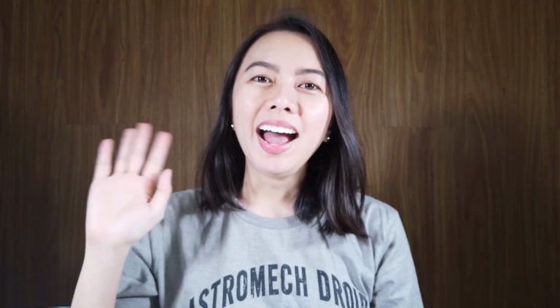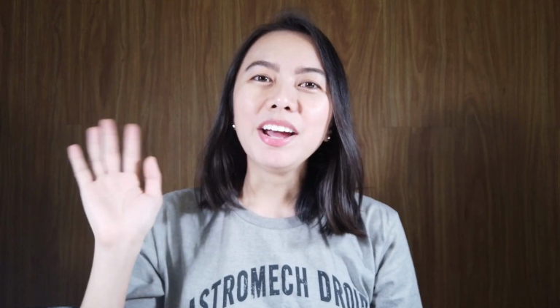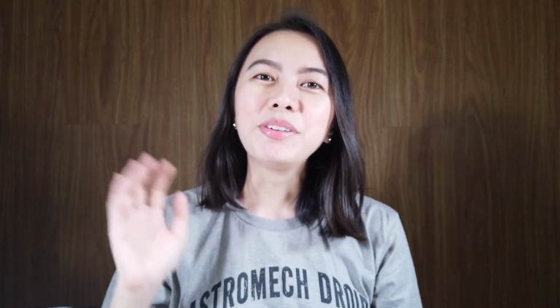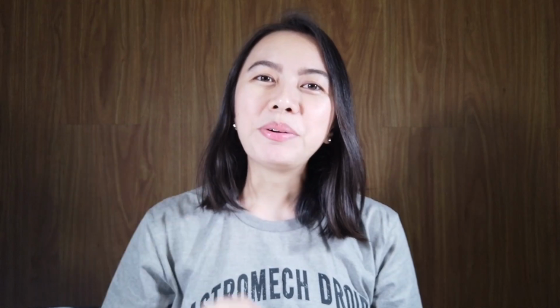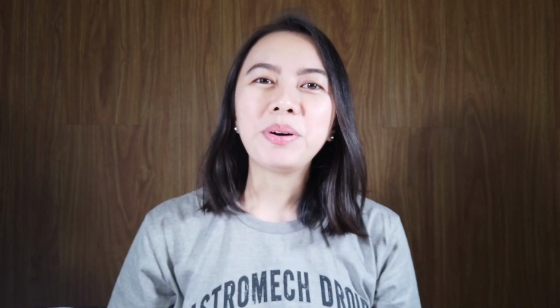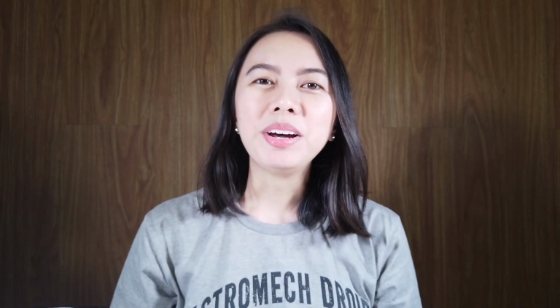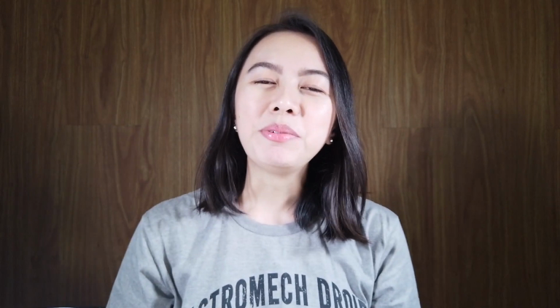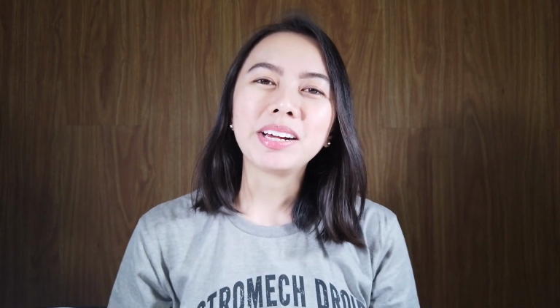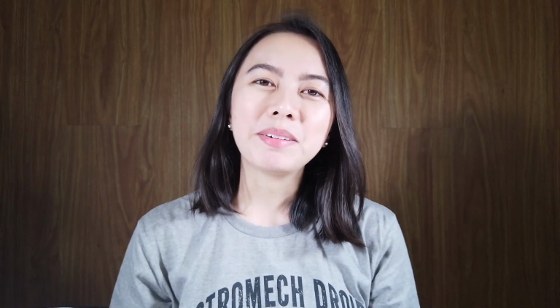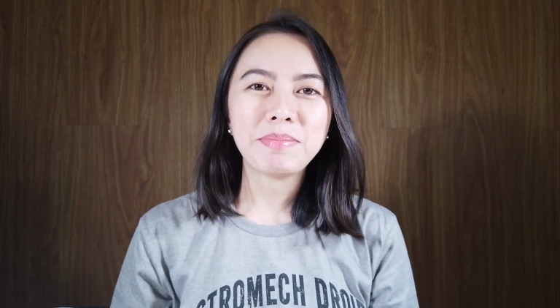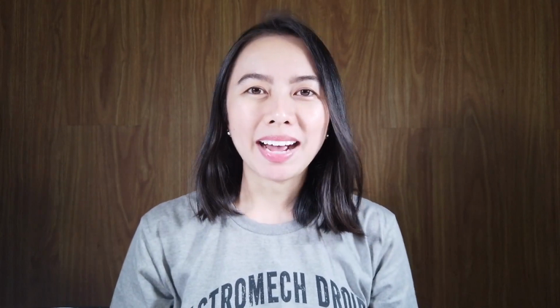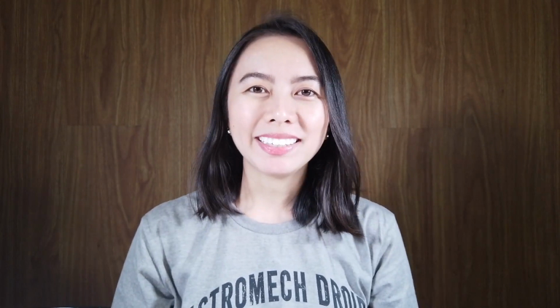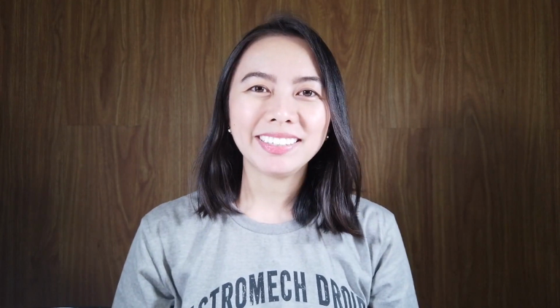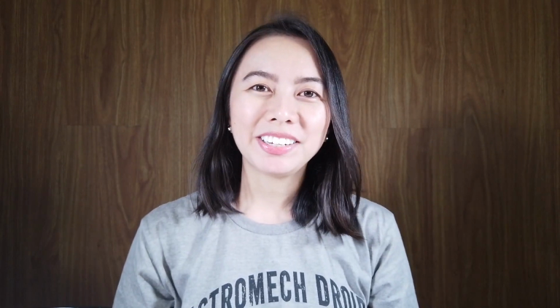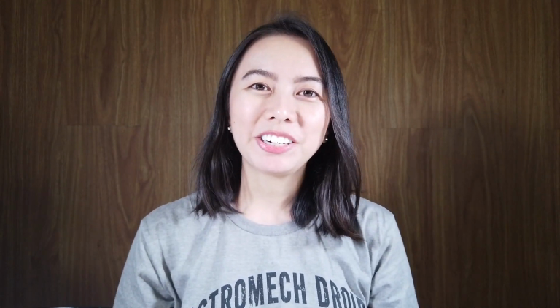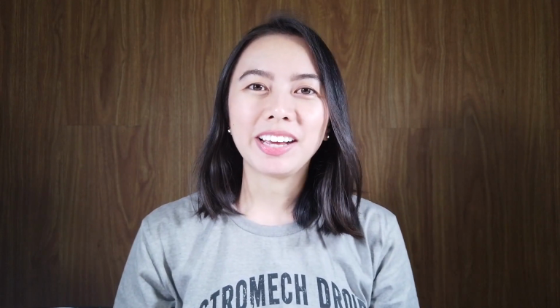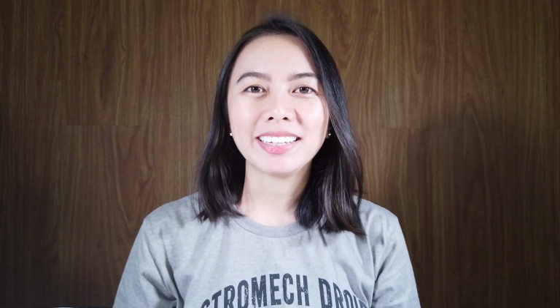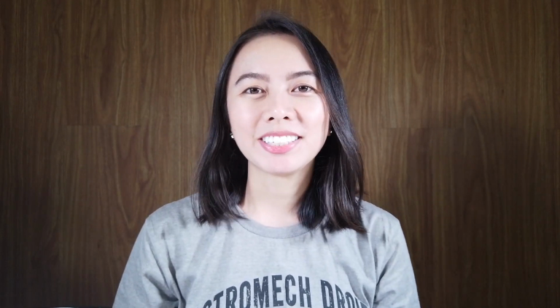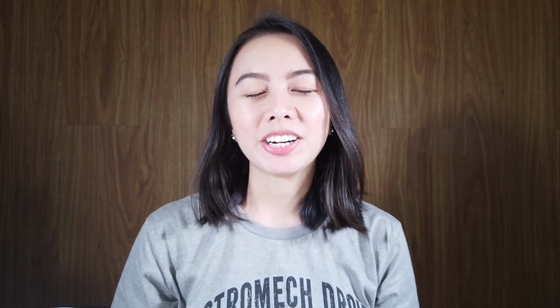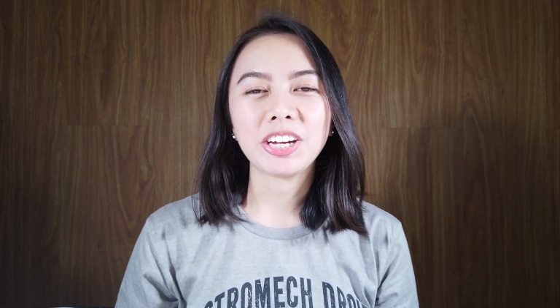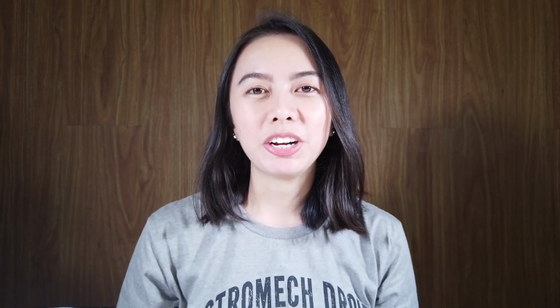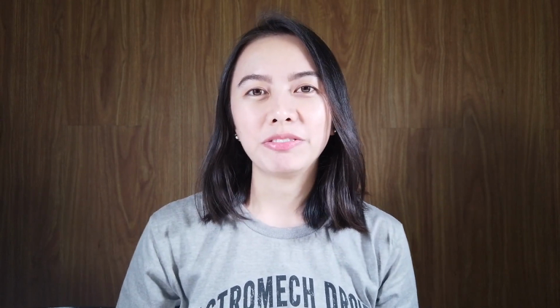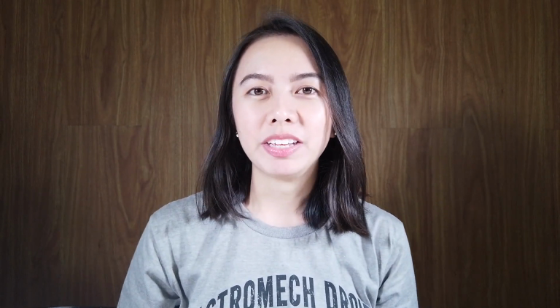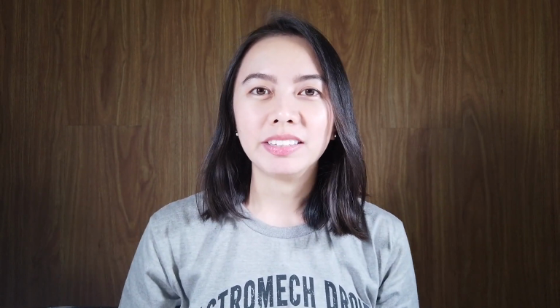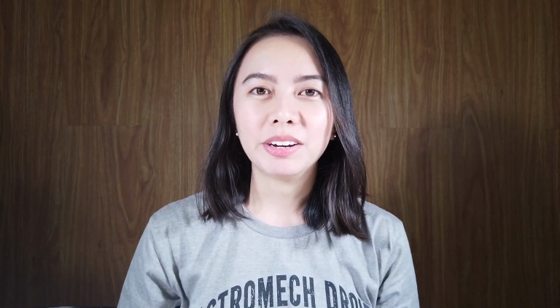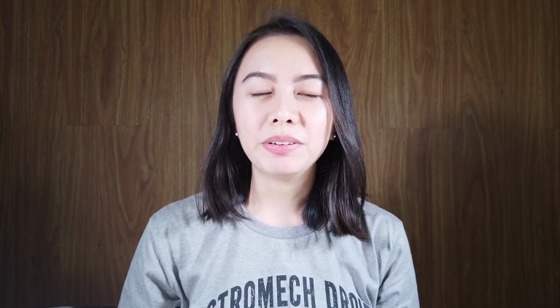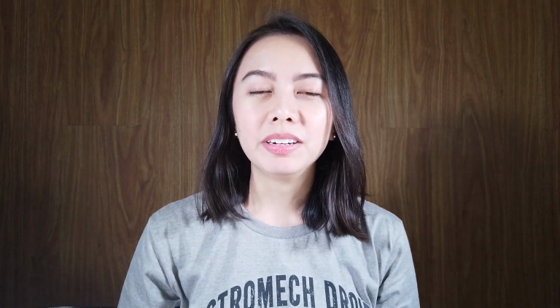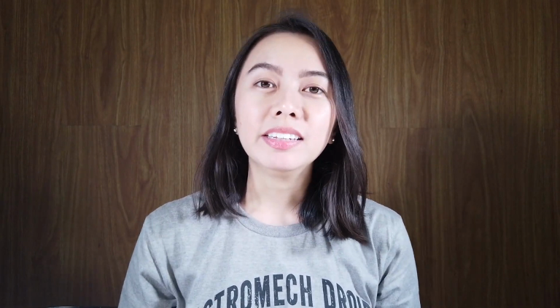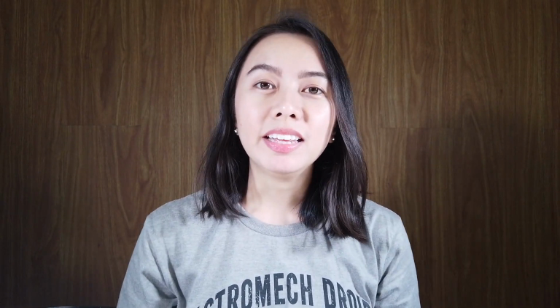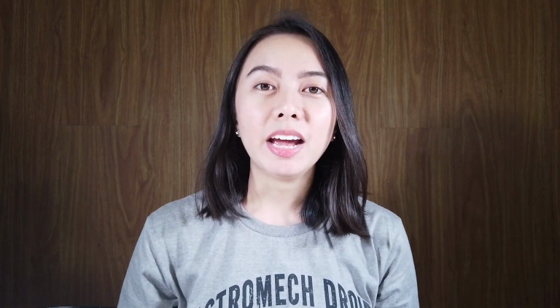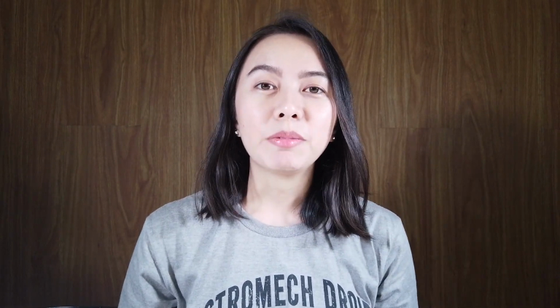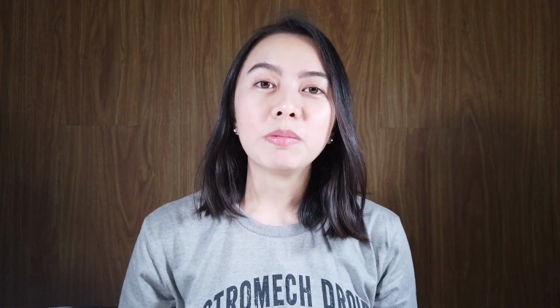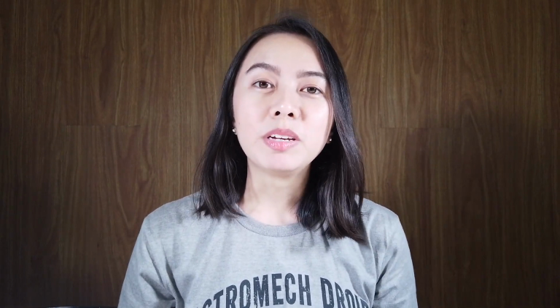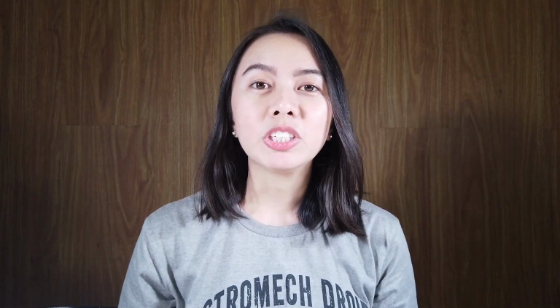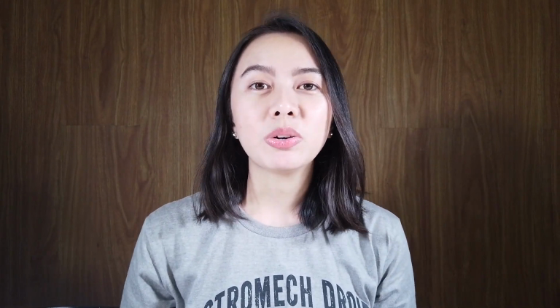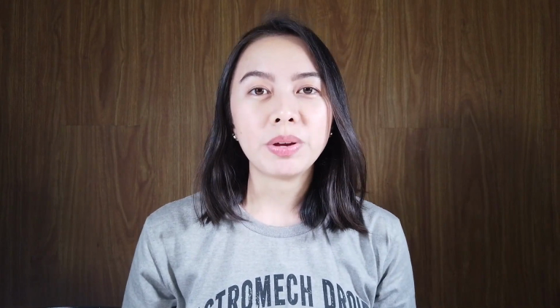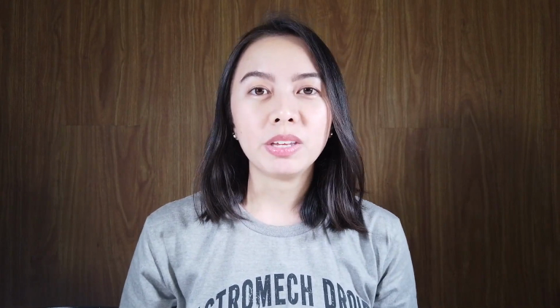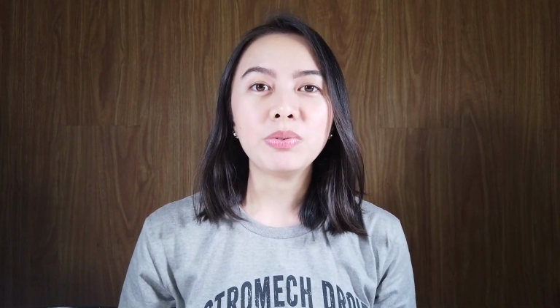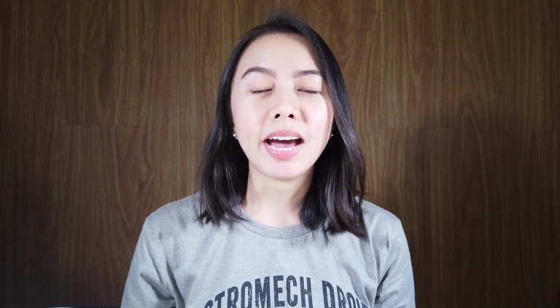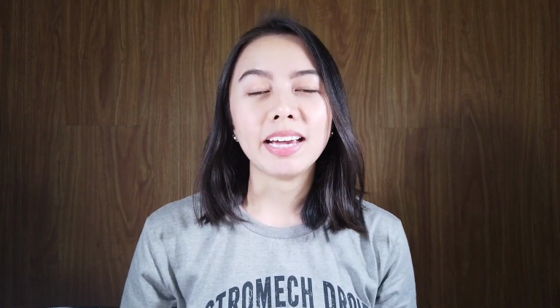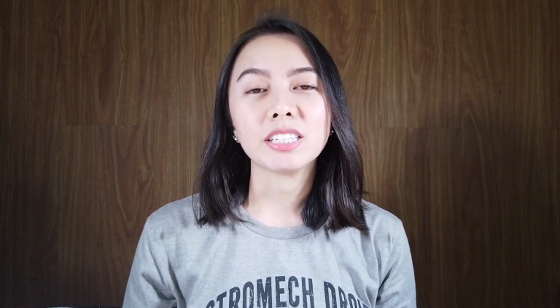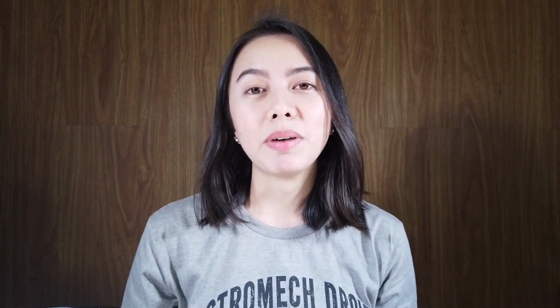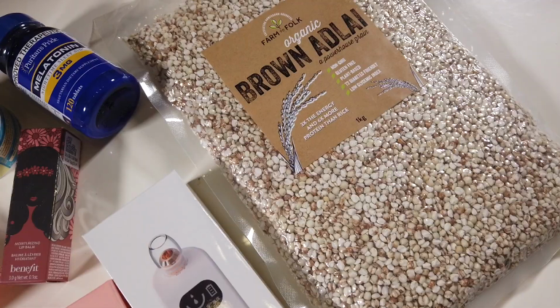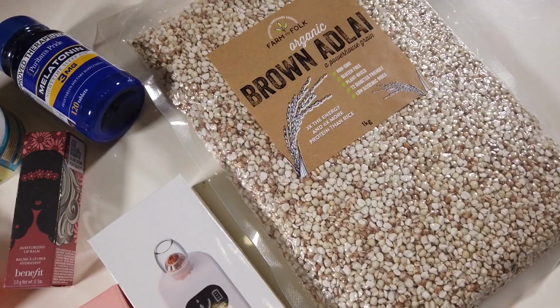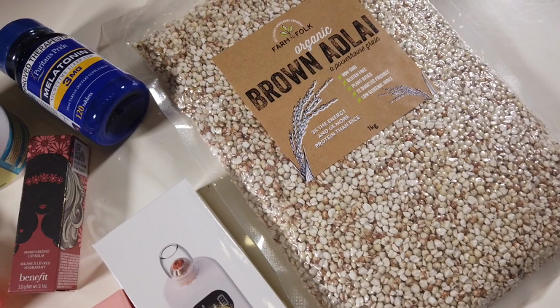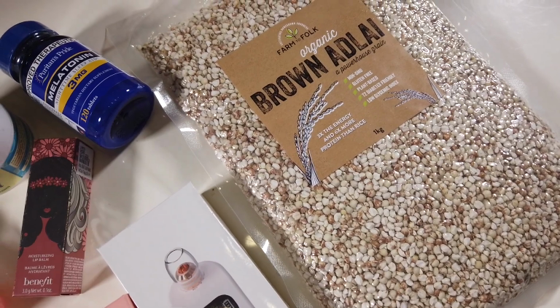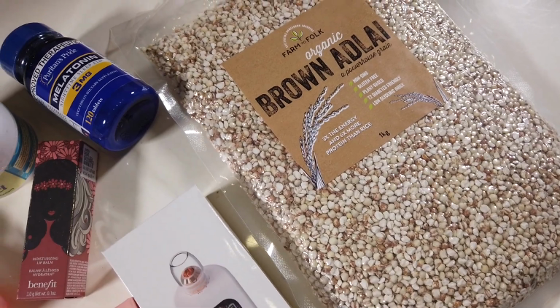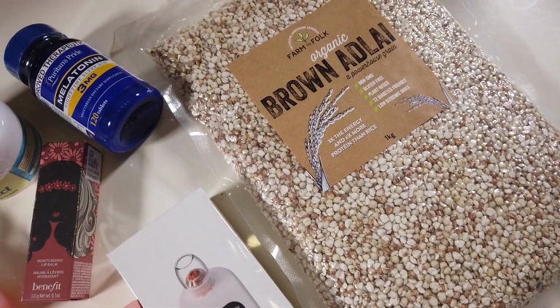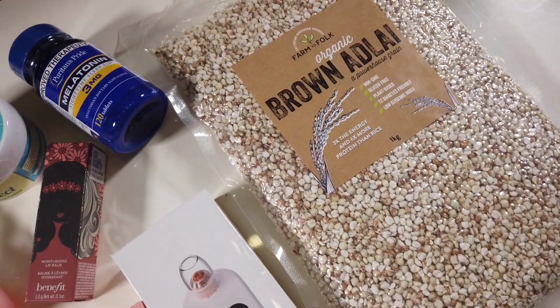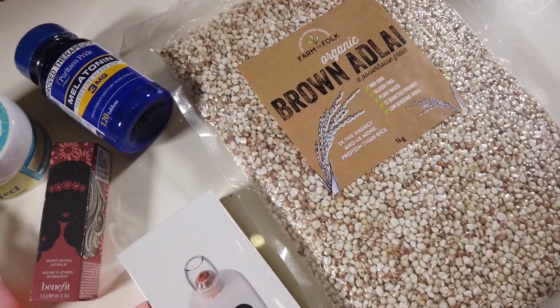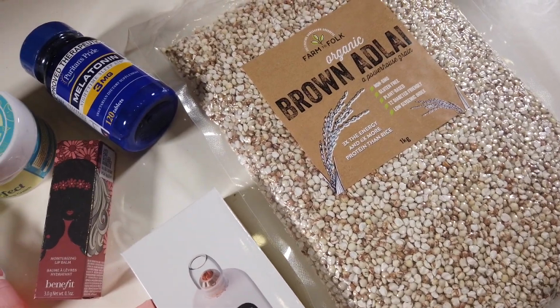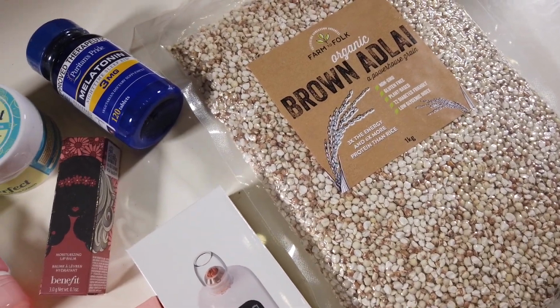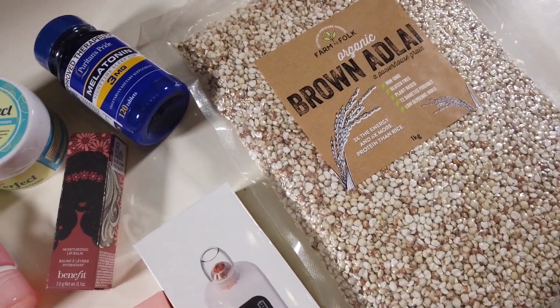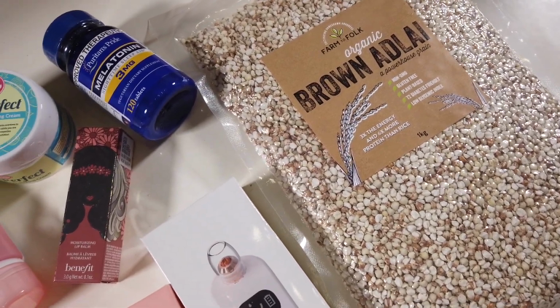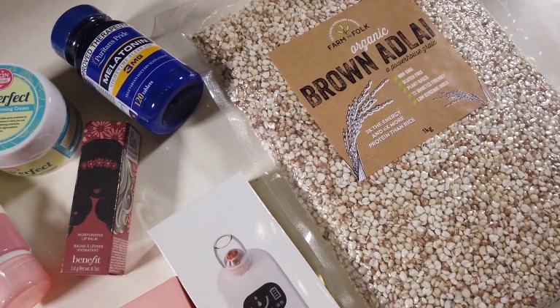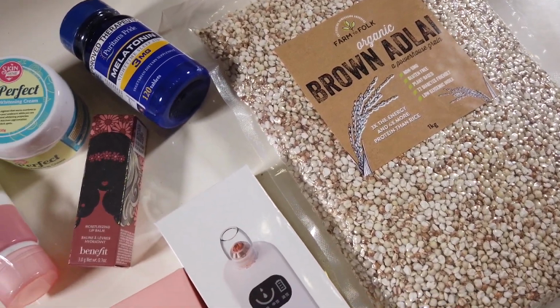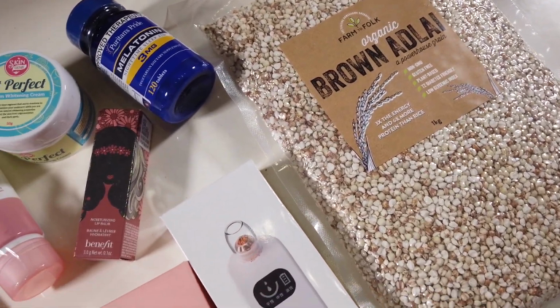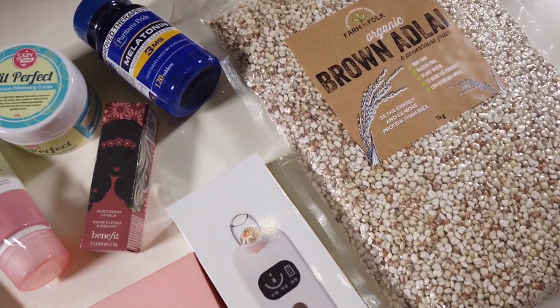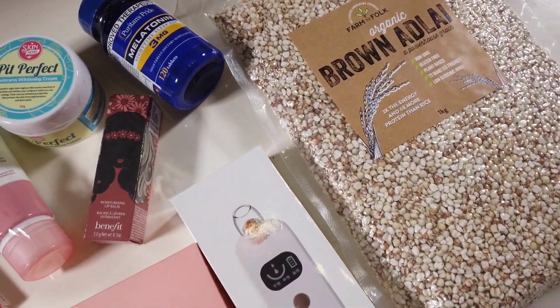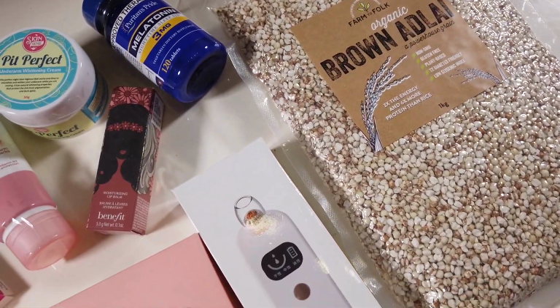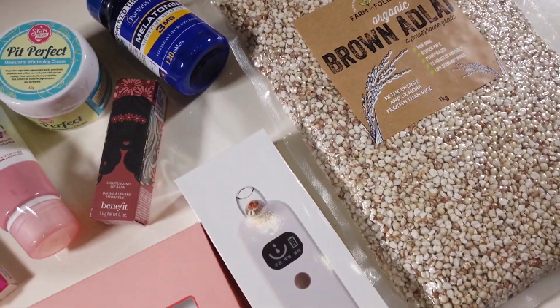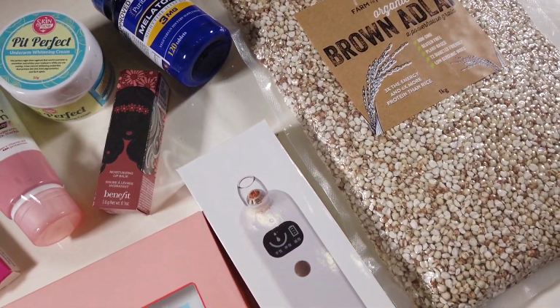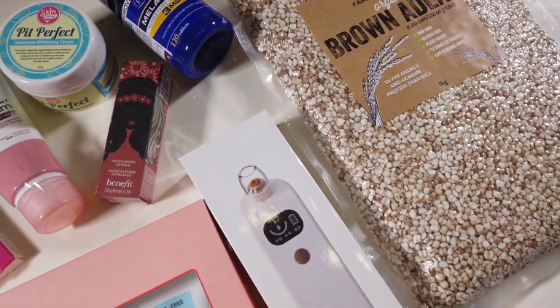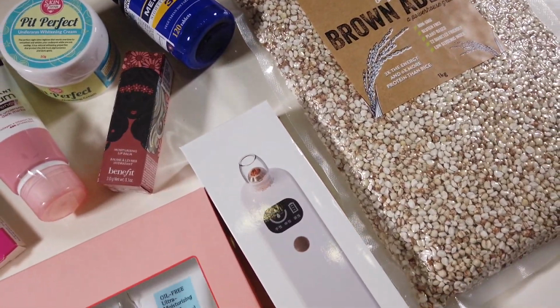Hi everyone! Welcome back to another Greta's Junkyard video. Today I'm going to be showing you guys my hauls from the Beauty M&L 1212 sale.